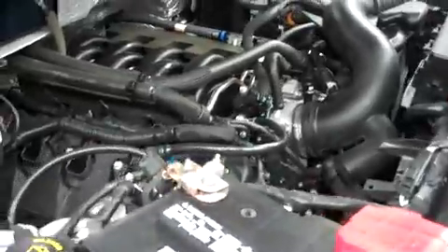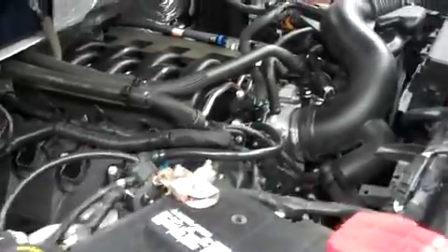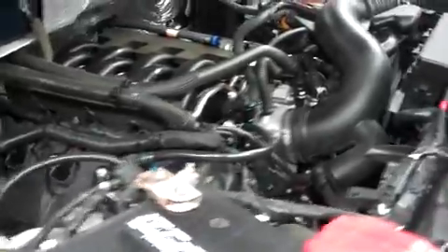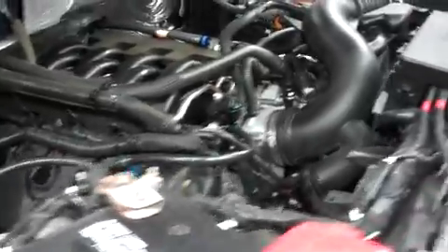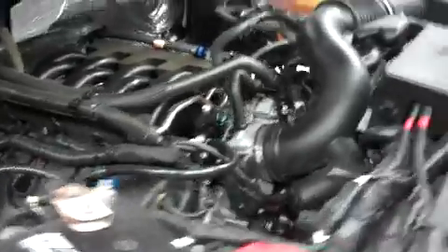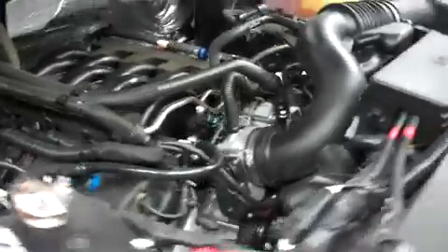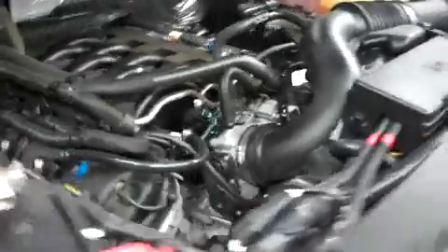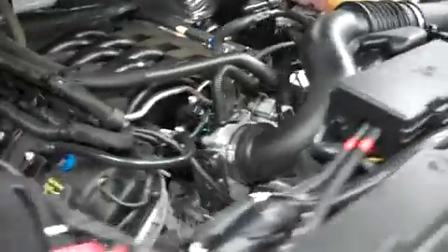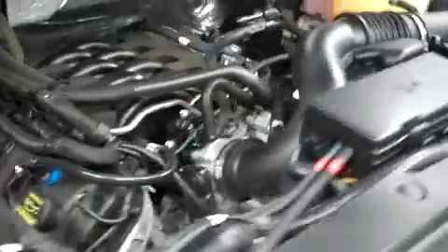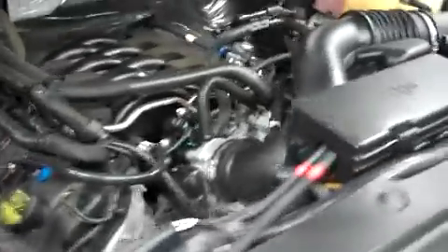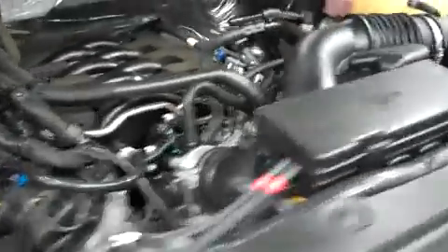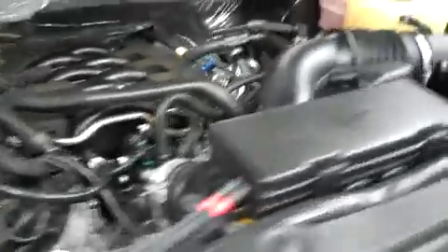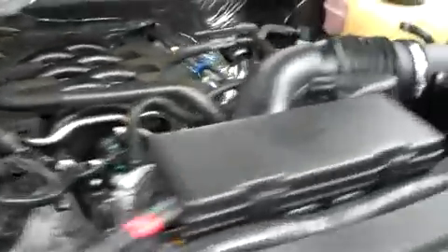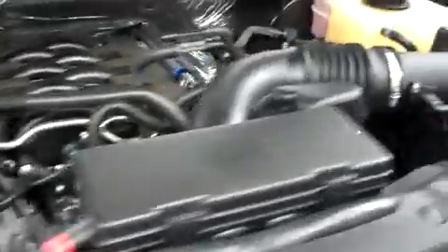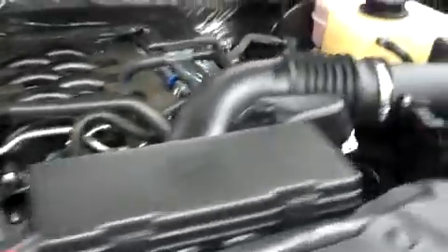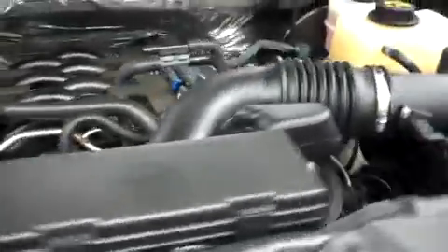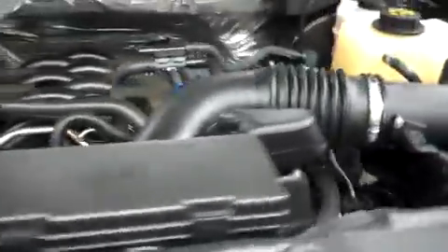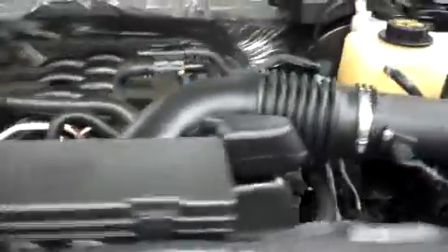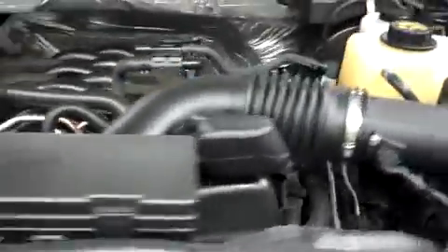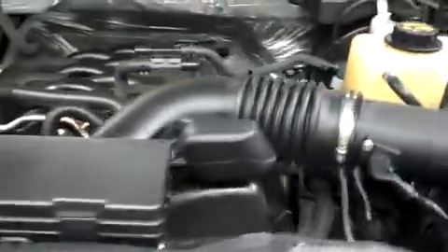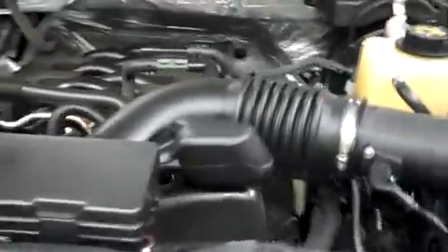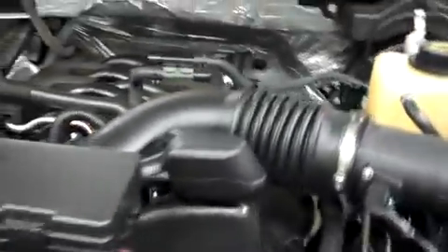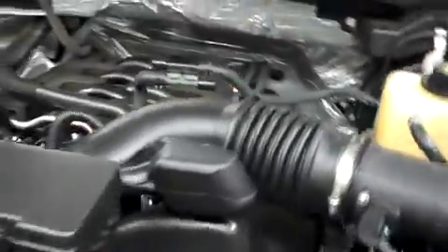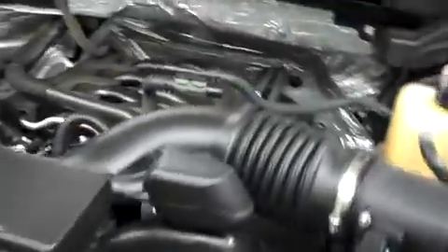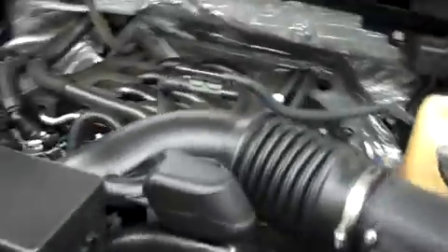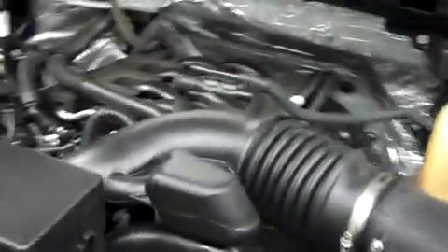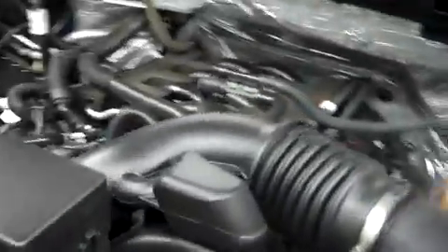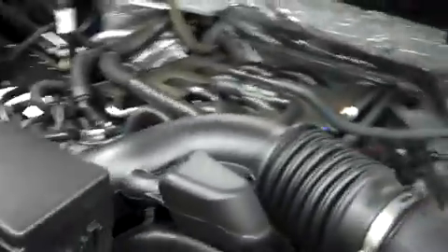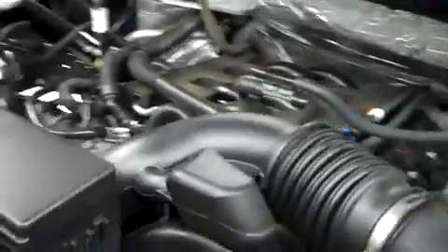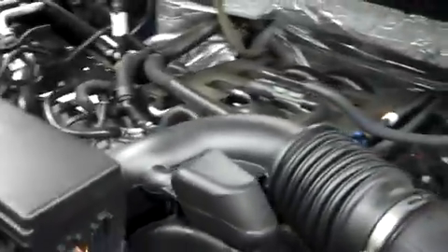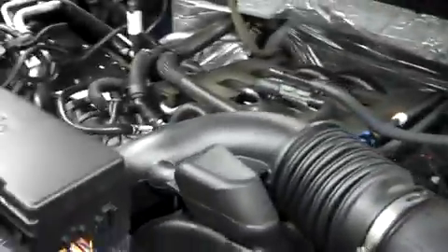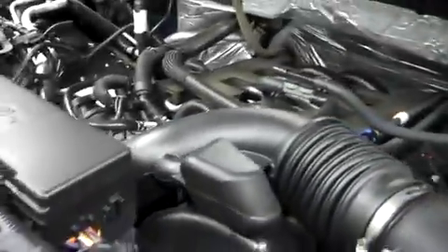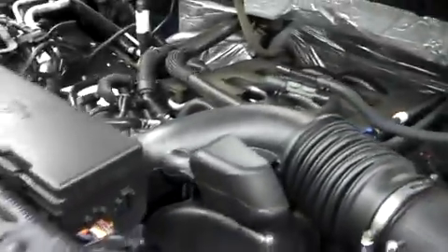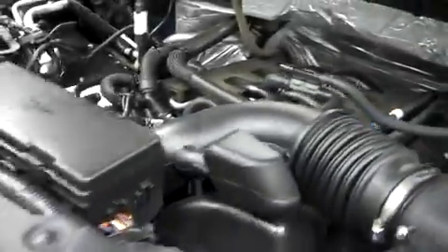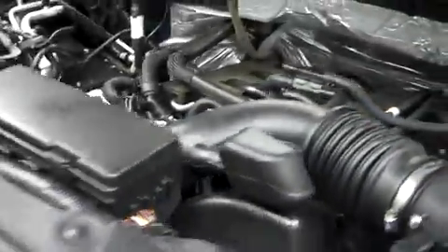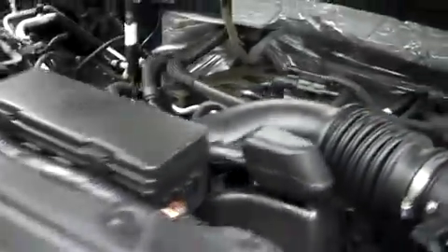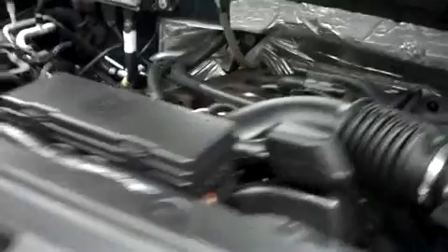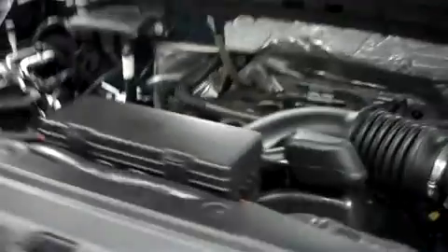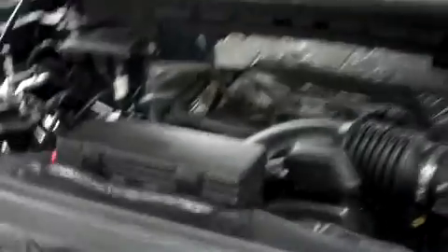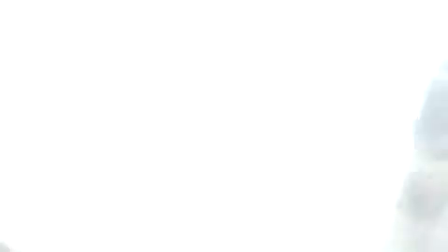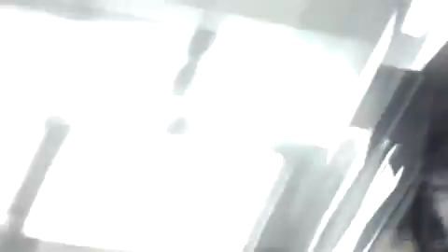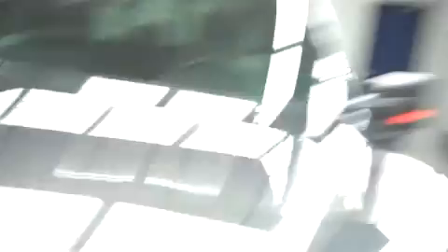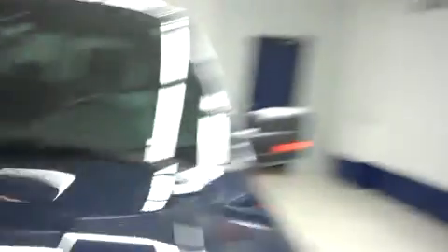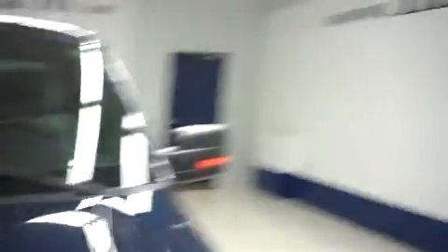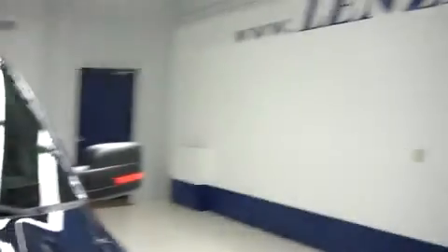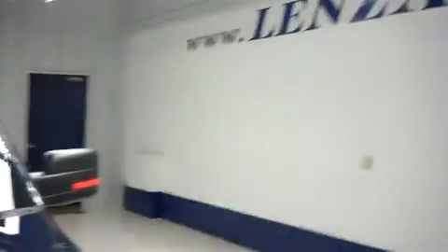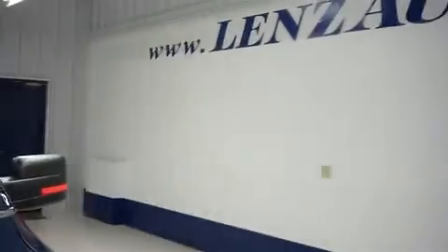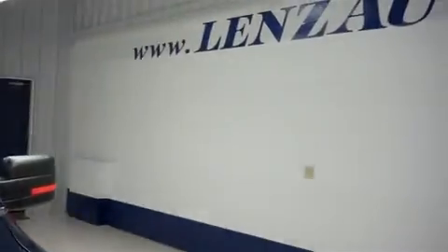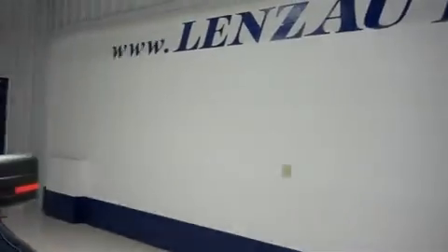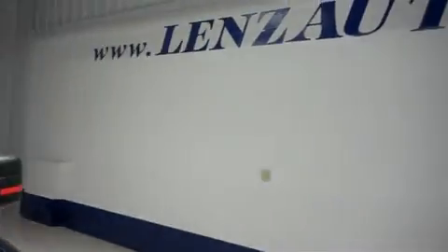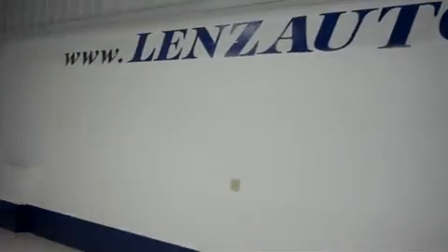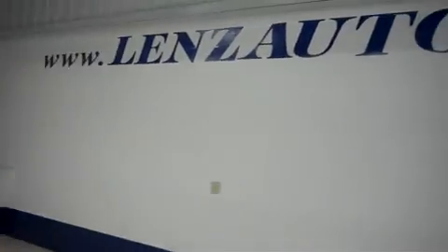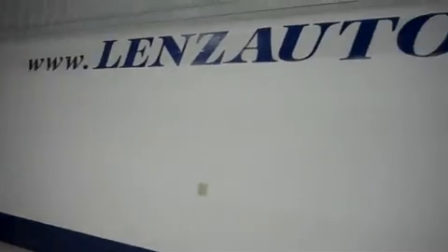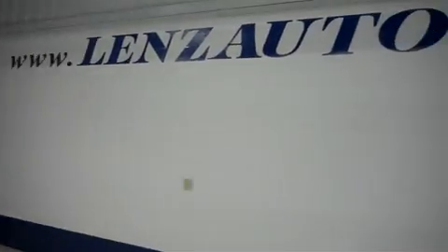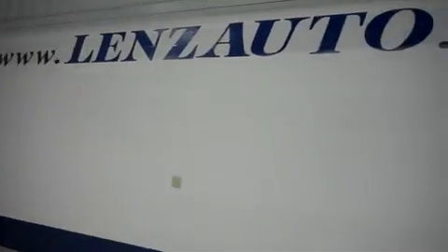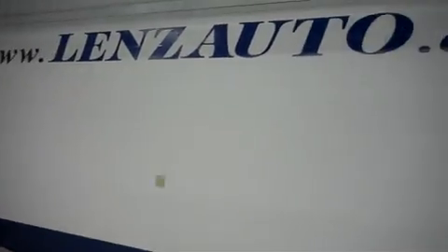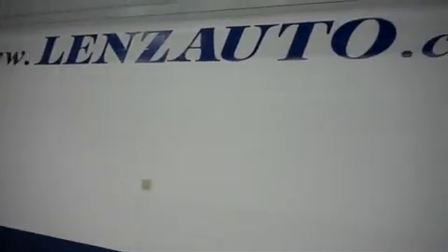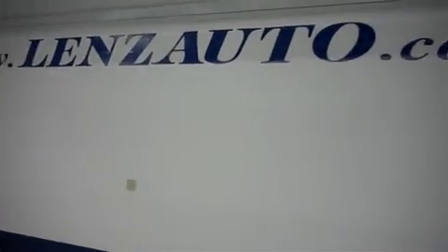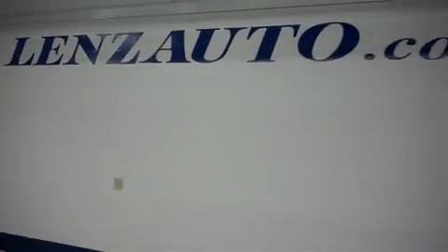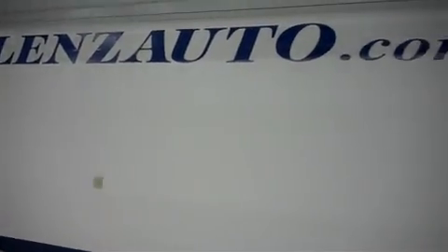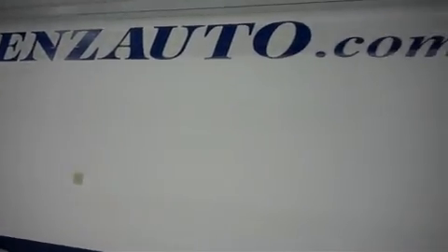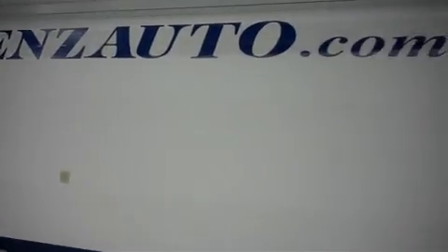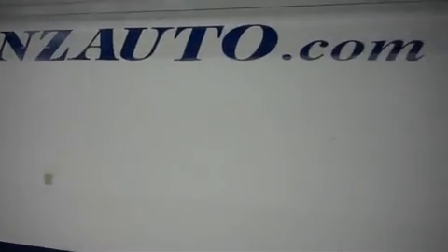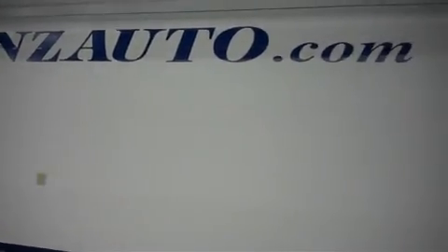For more pictures of this truck or the over 500 vehicles in stock, please visit our website at LensAuto.com.